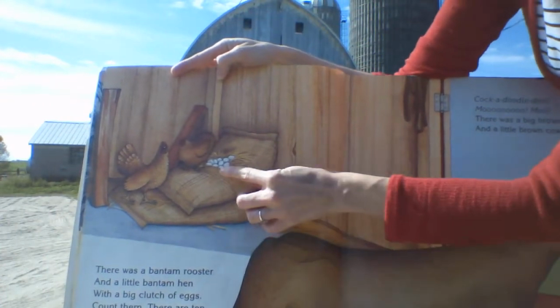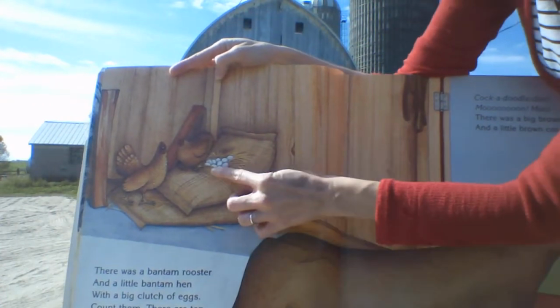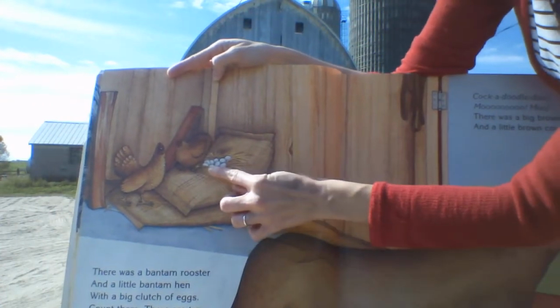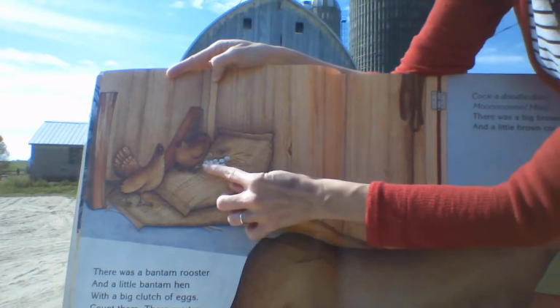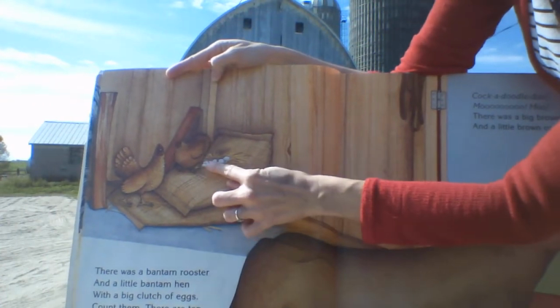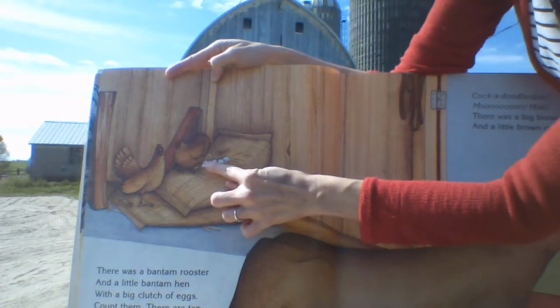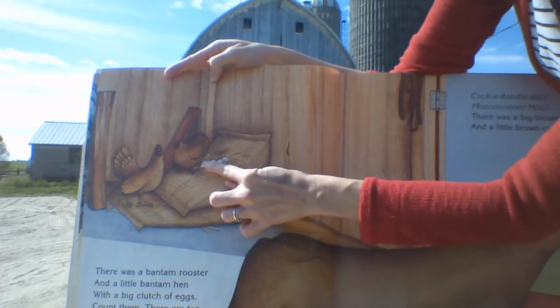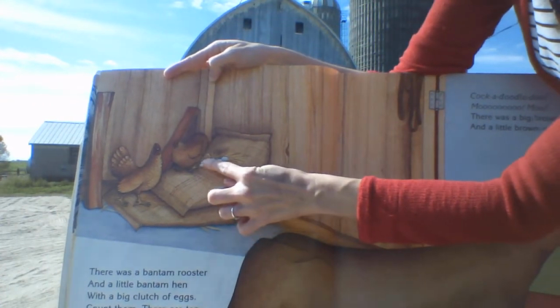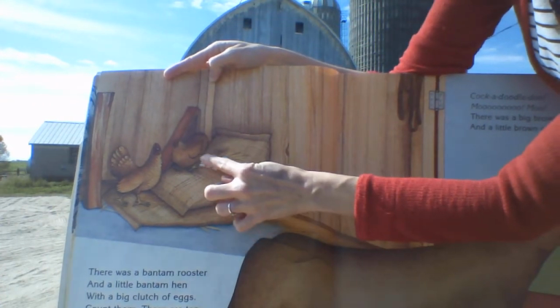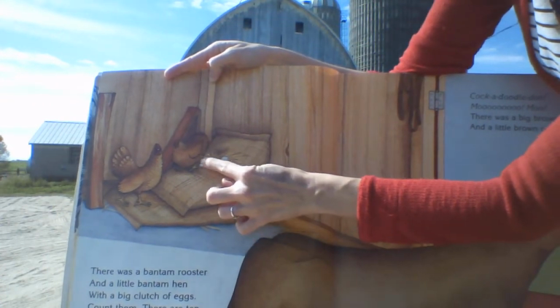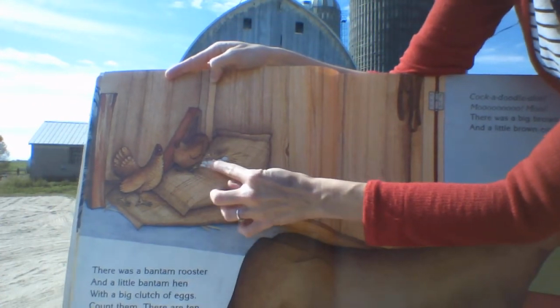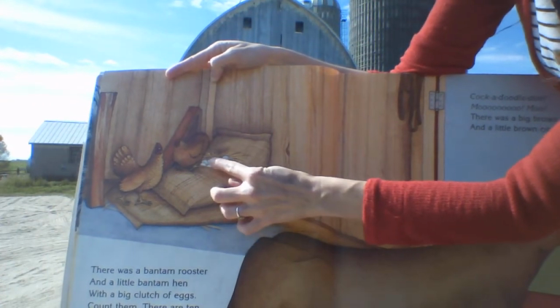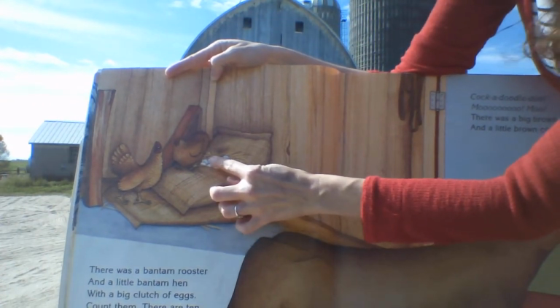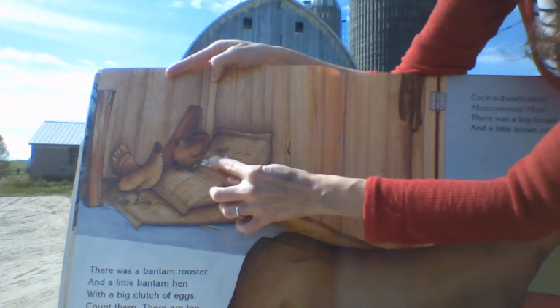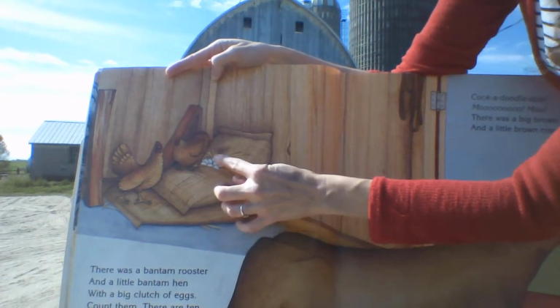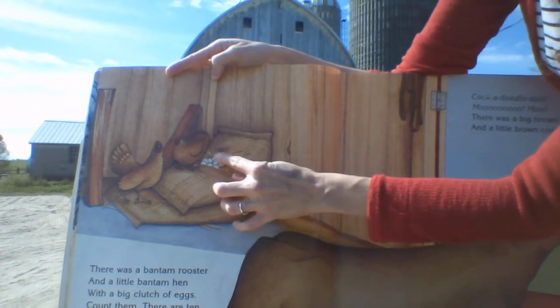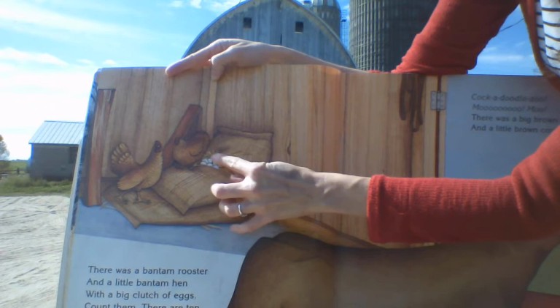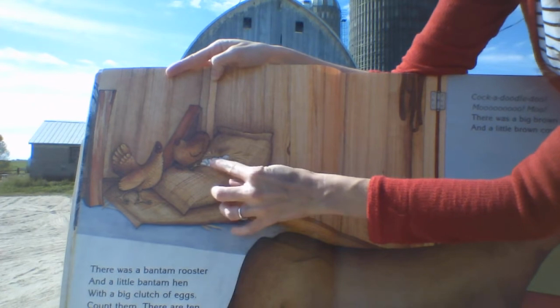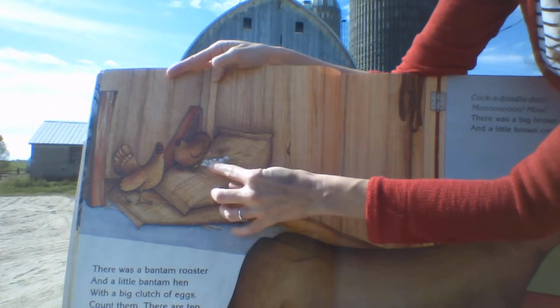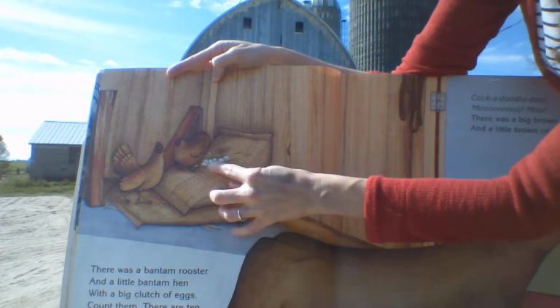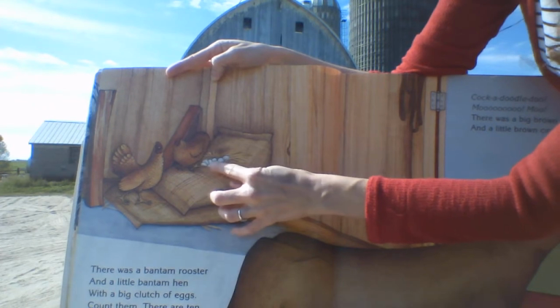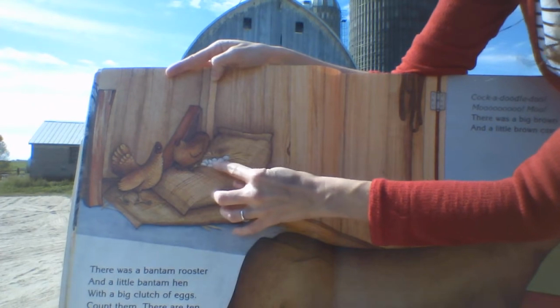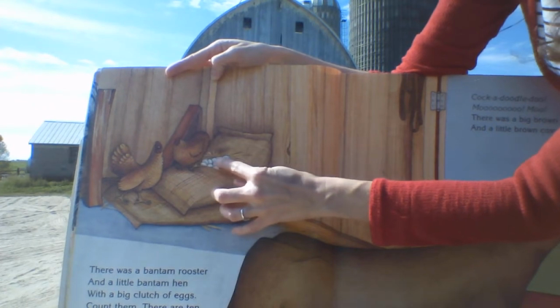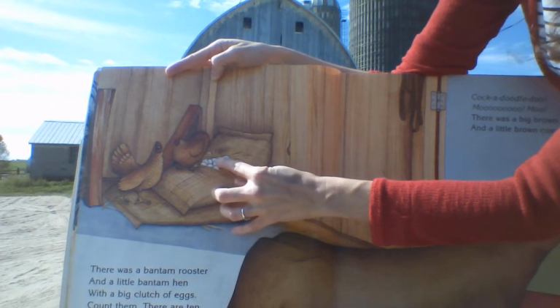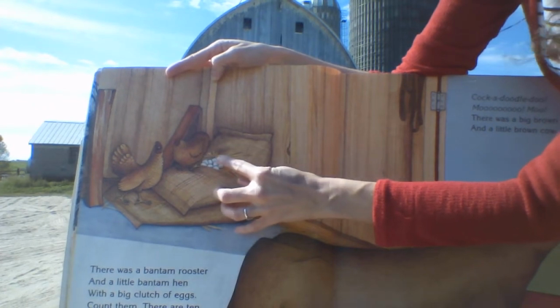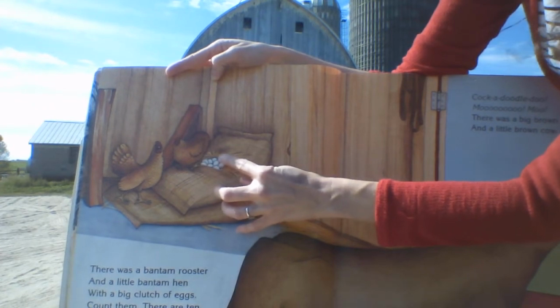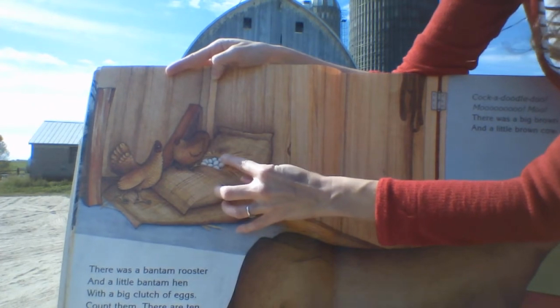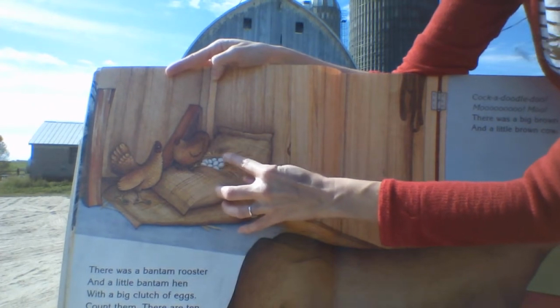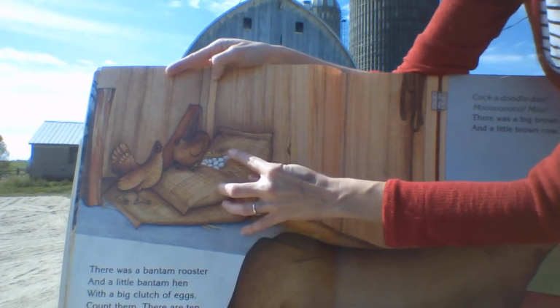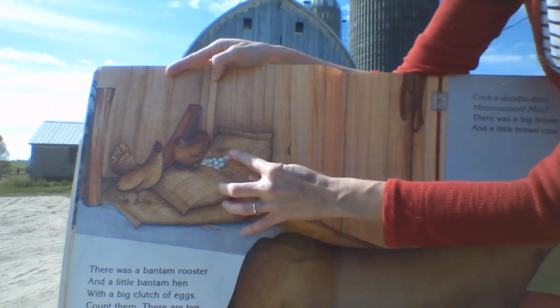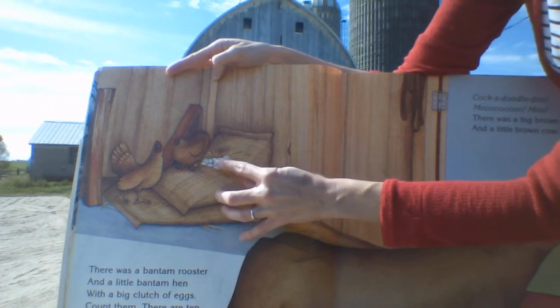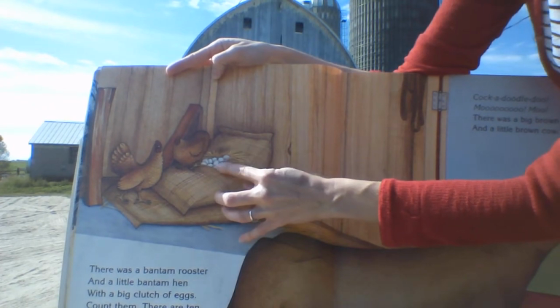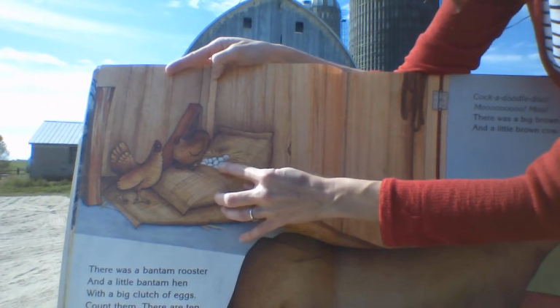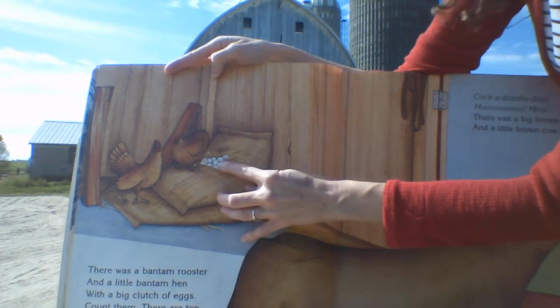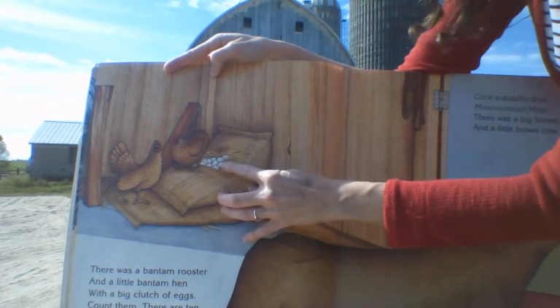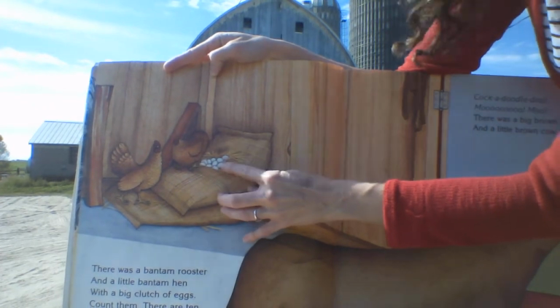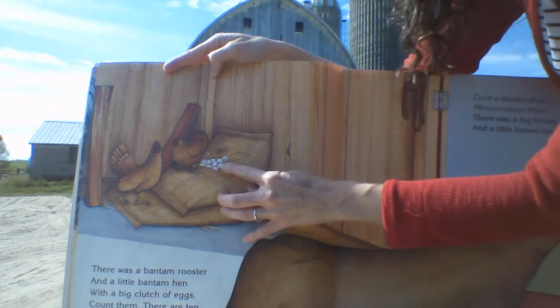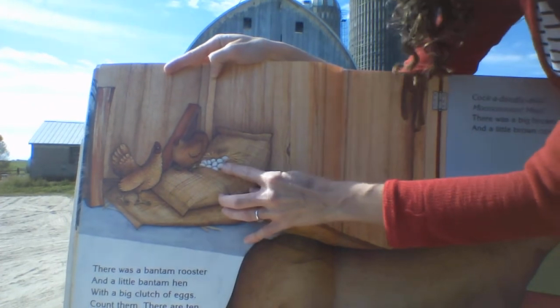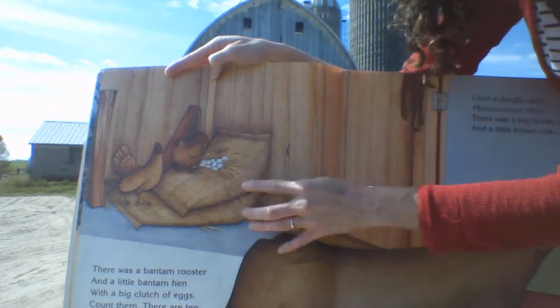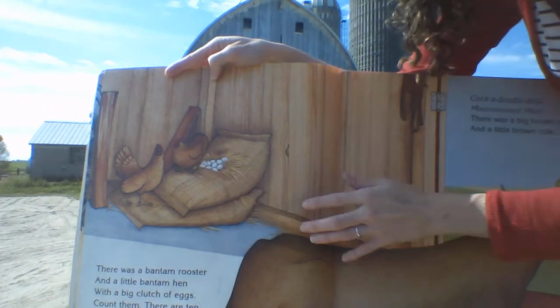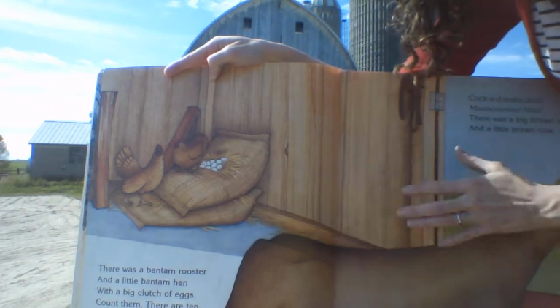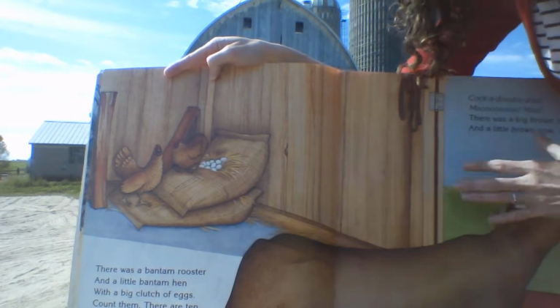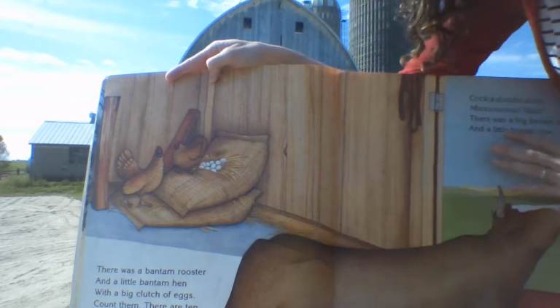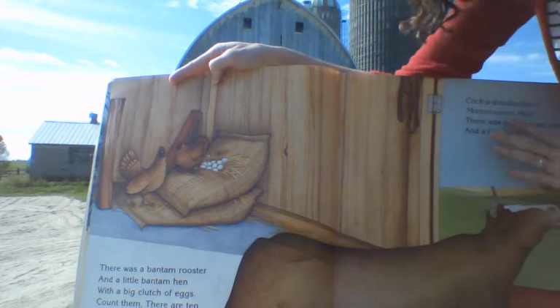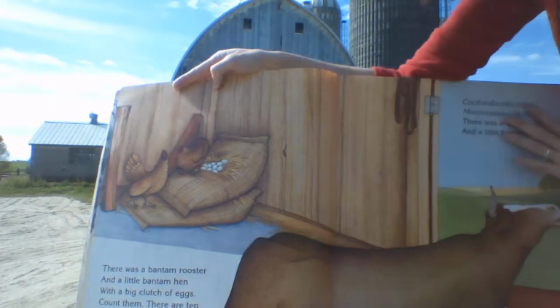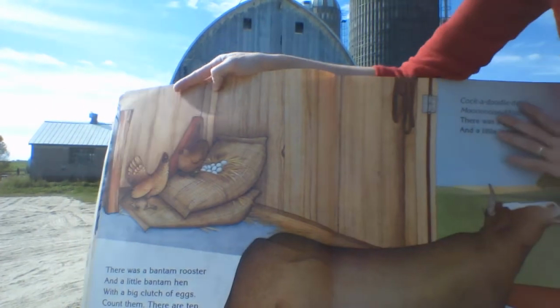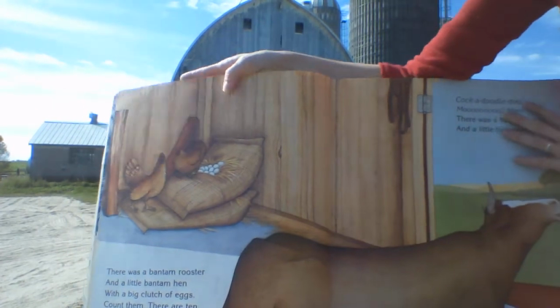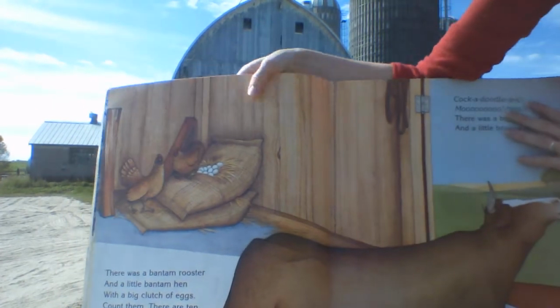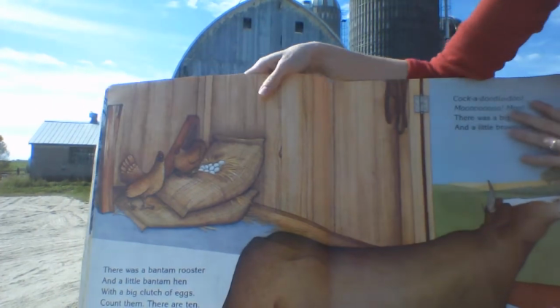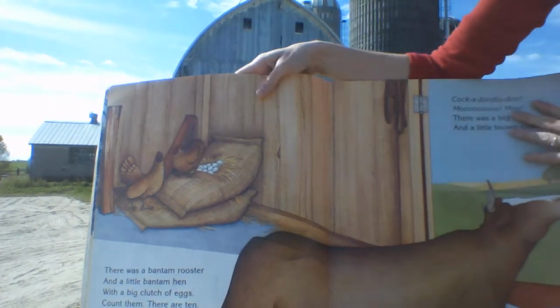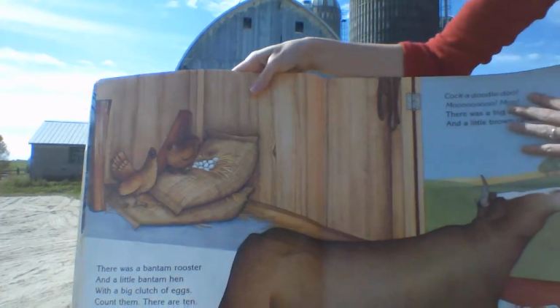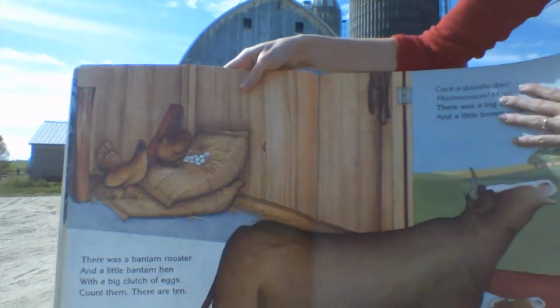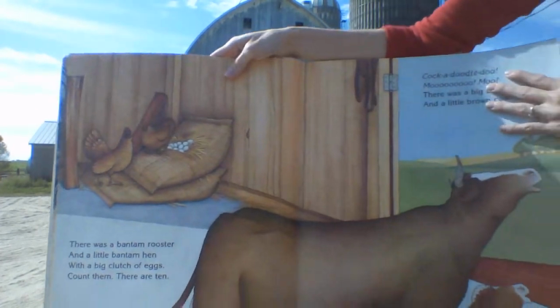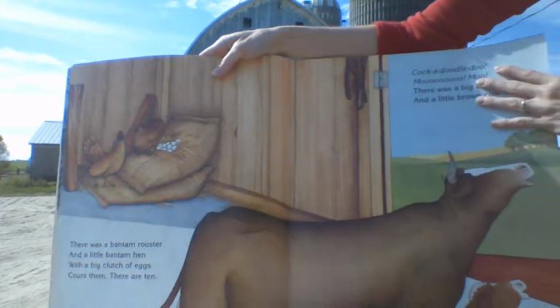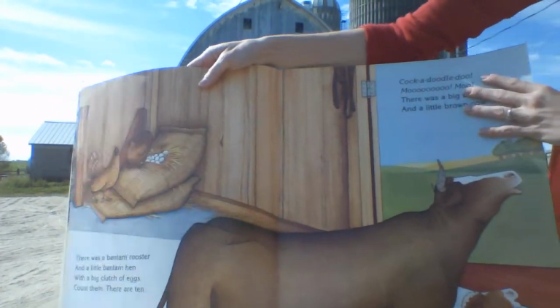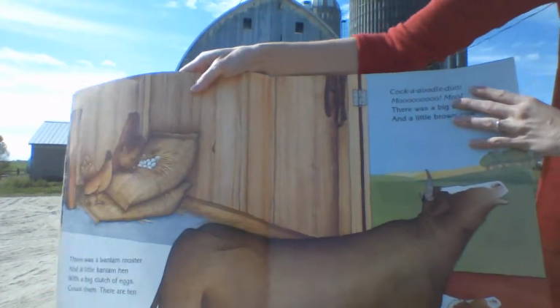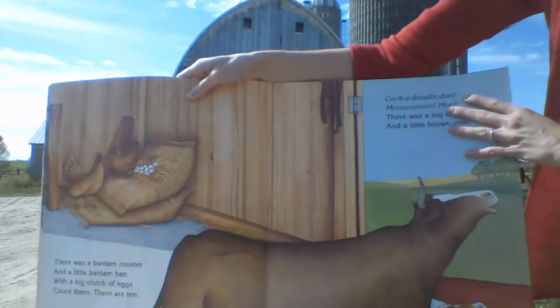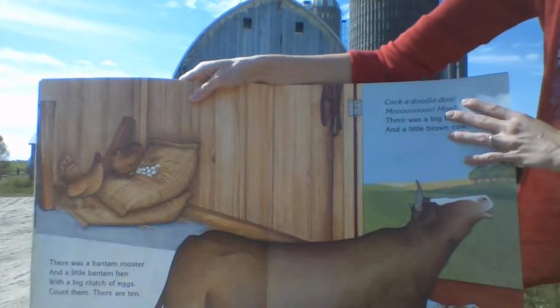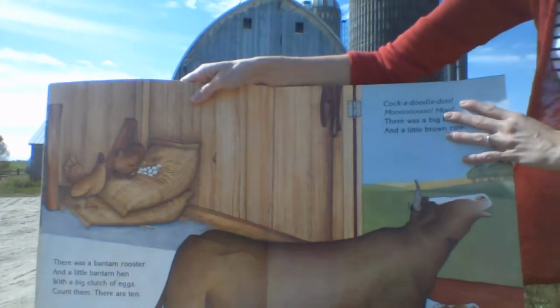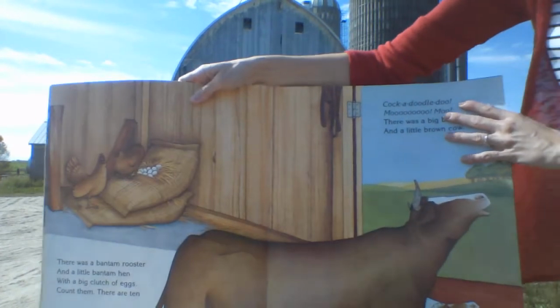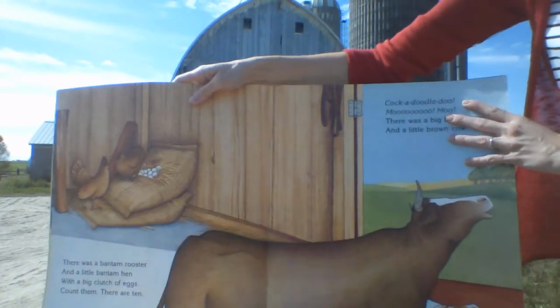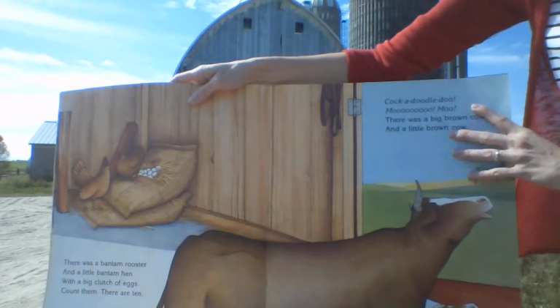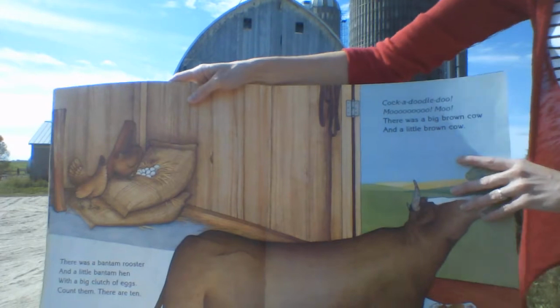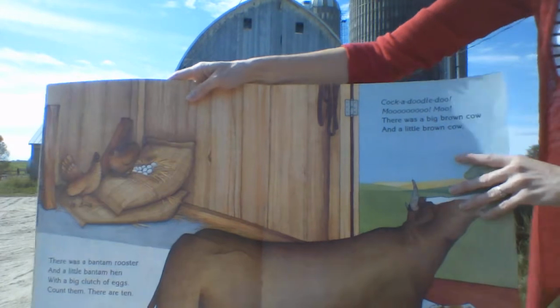There's one, two, three, four, five, six, seven, eight, nine, ten eggs in that nest! Oh my goodness, that's a lot of chicks.